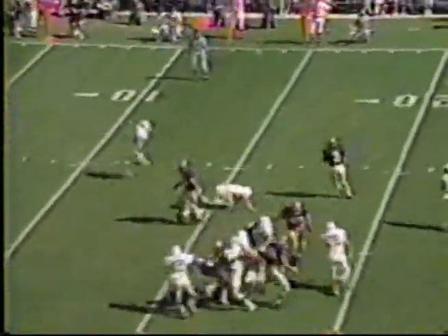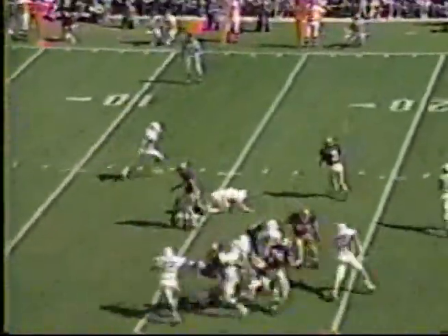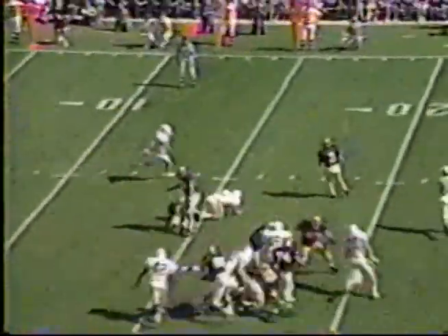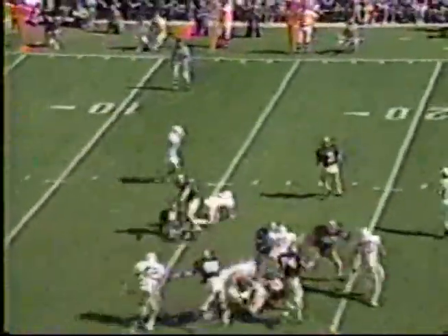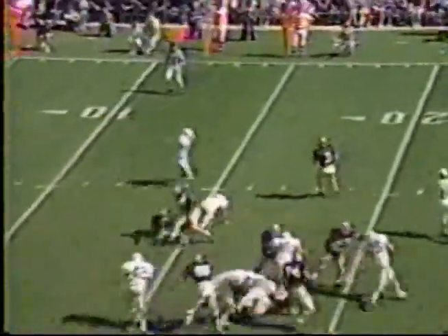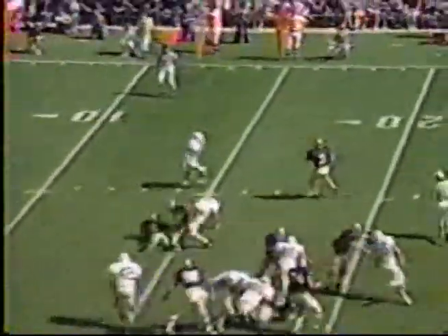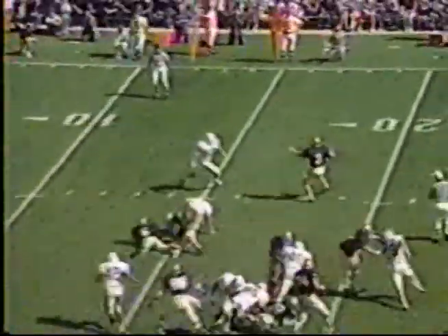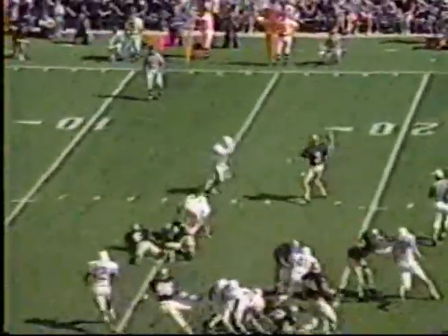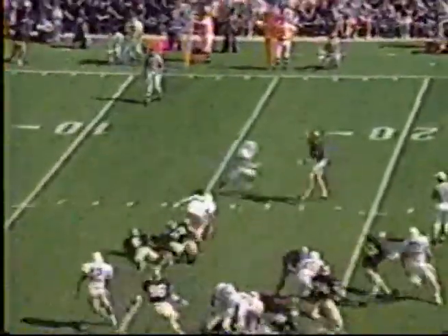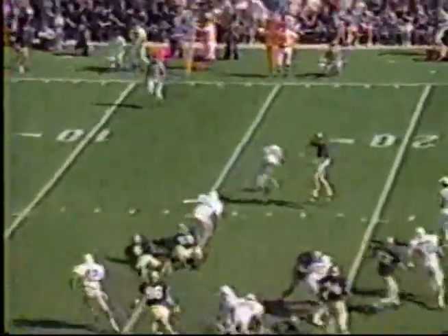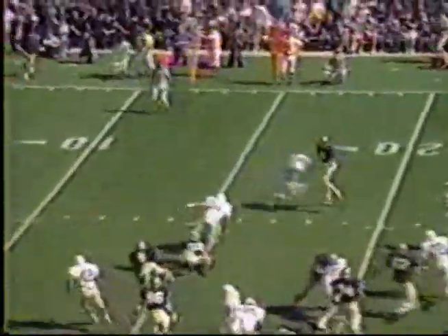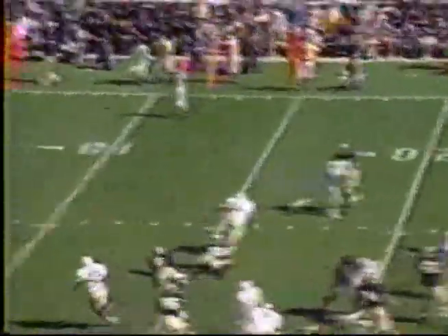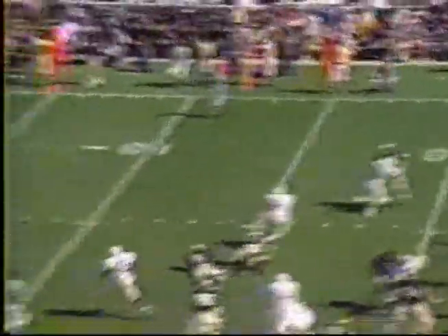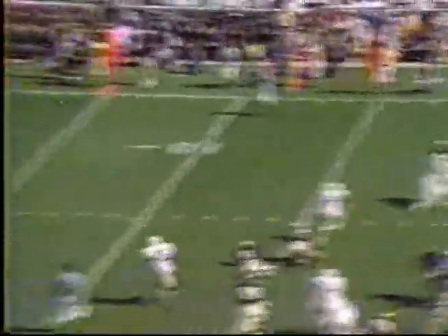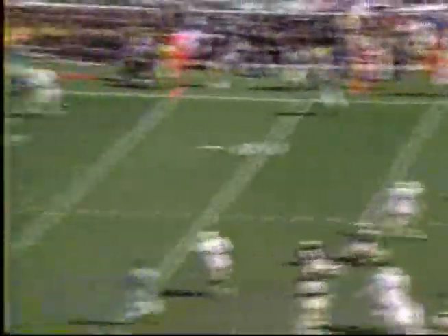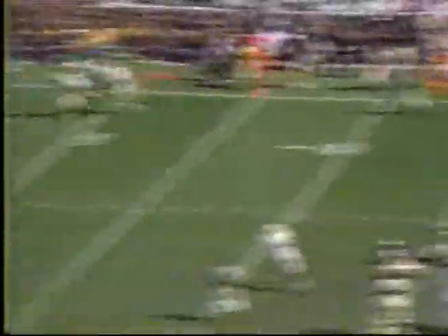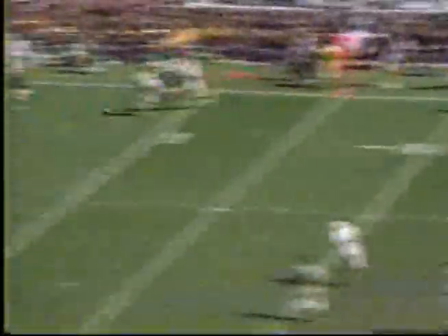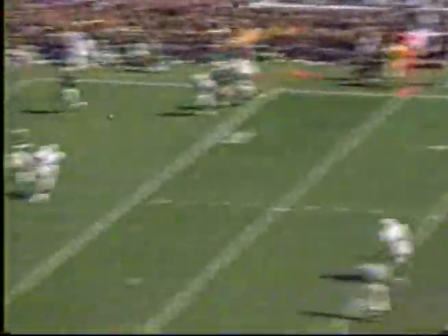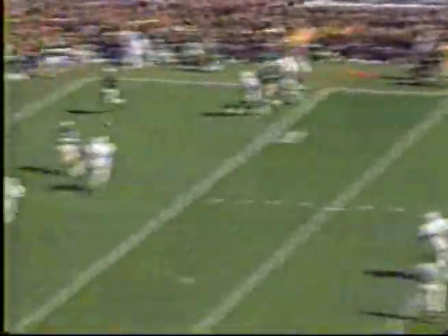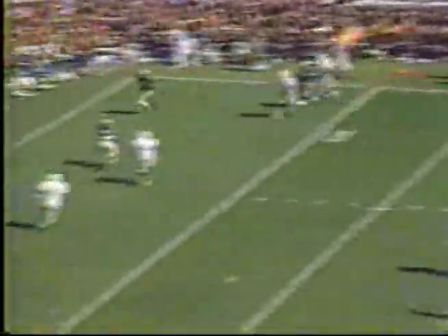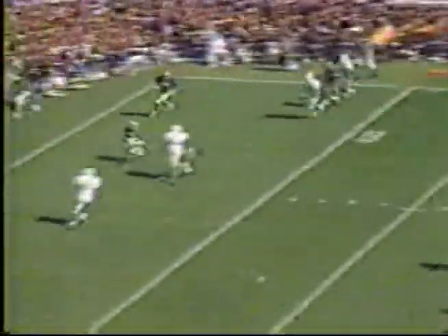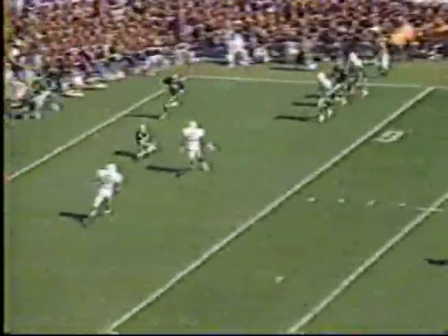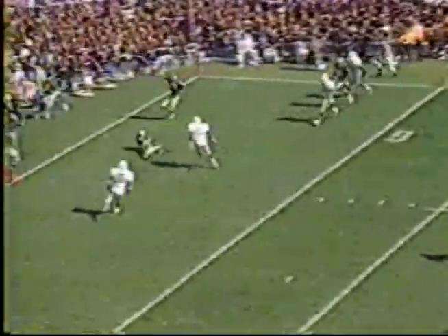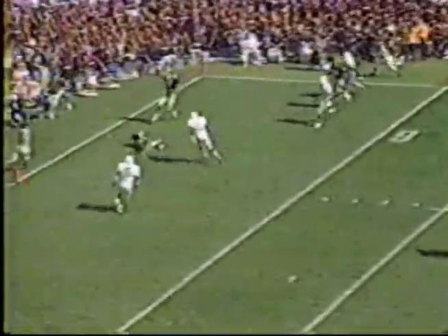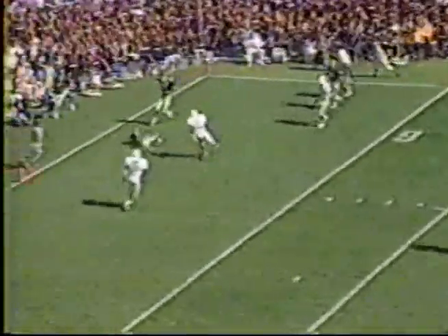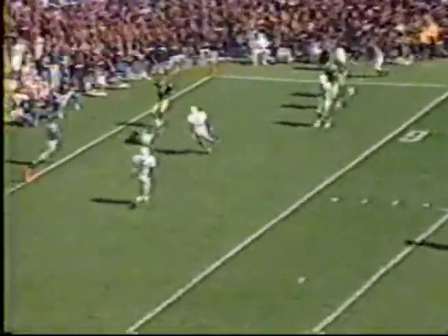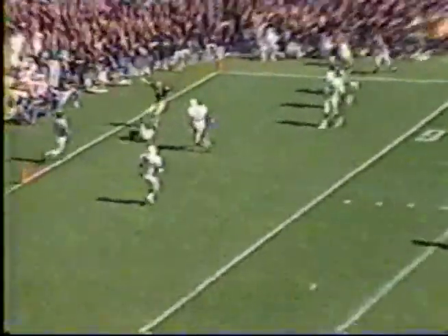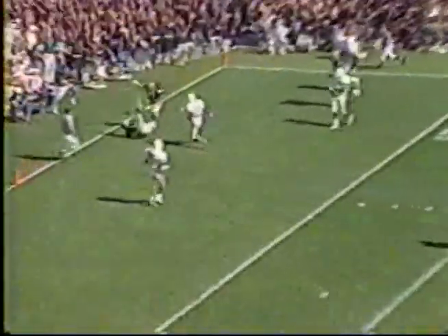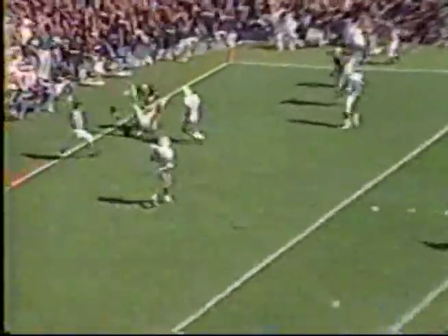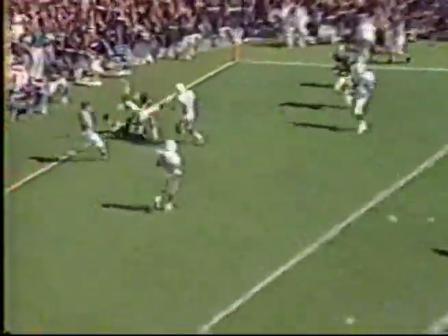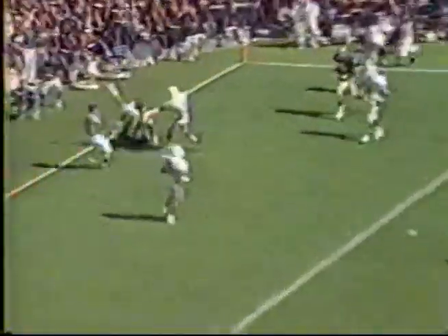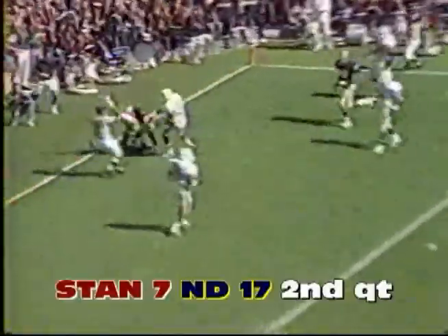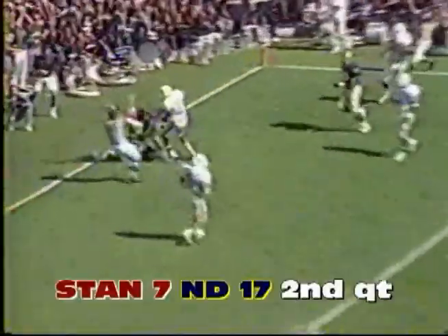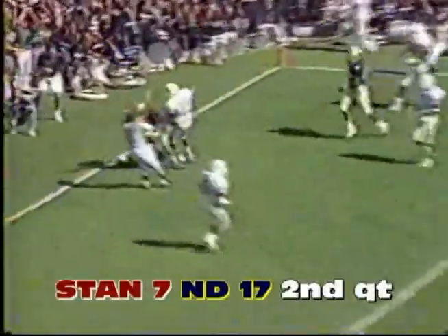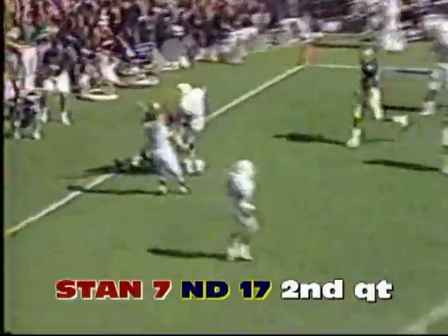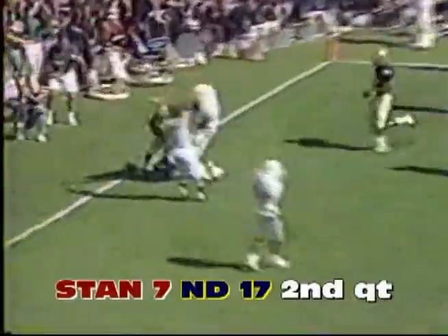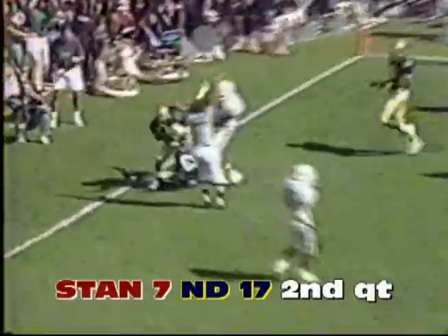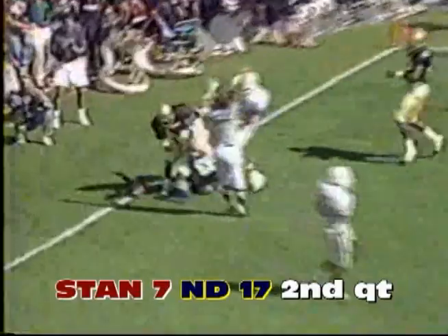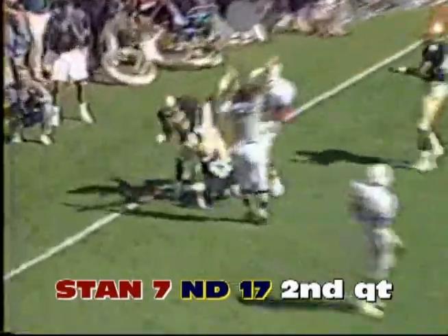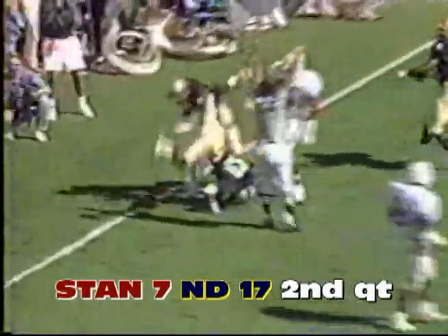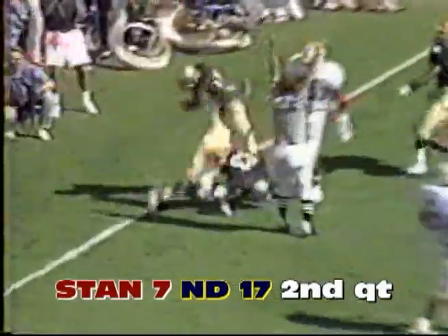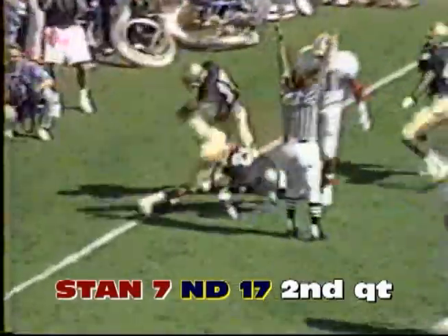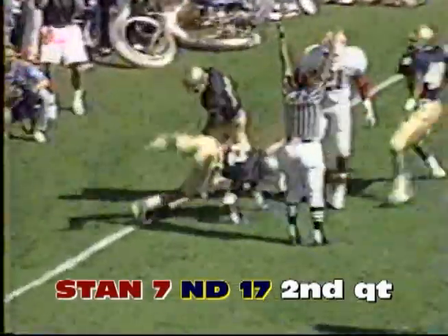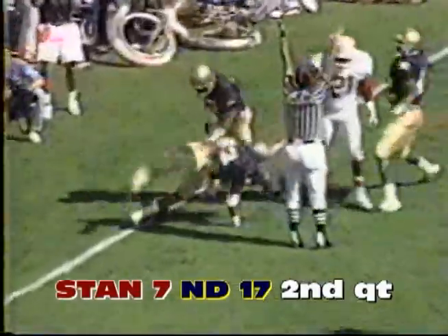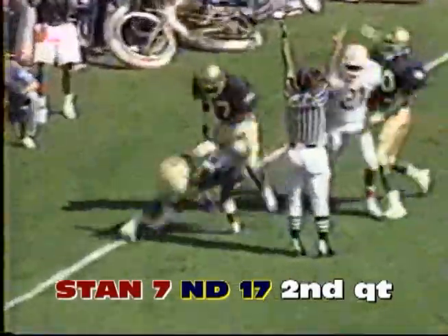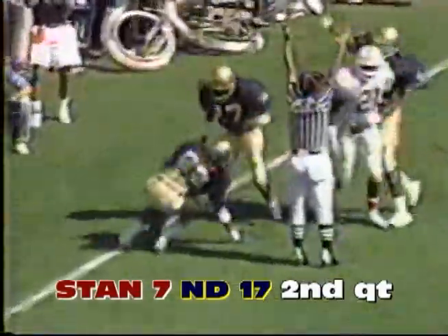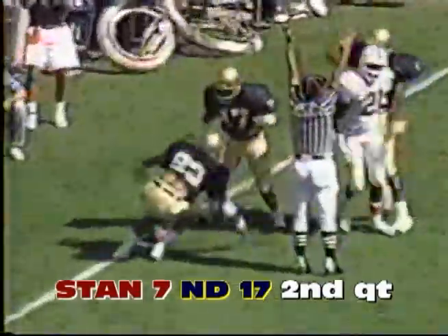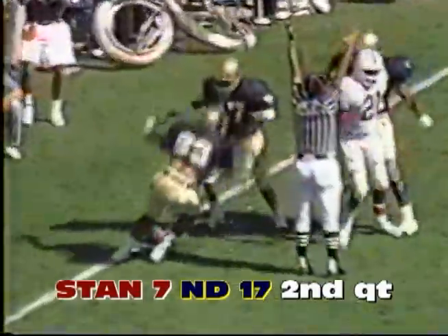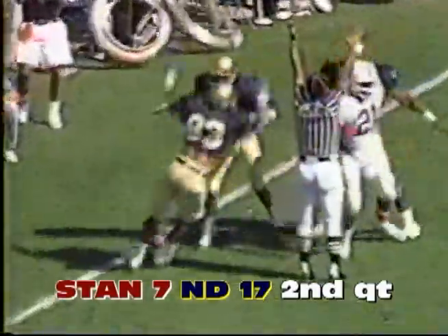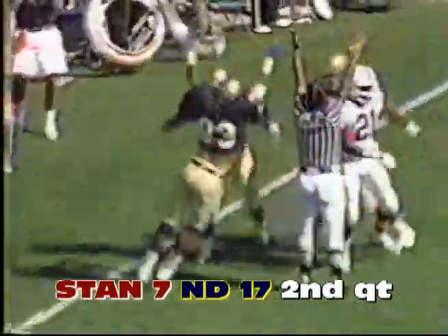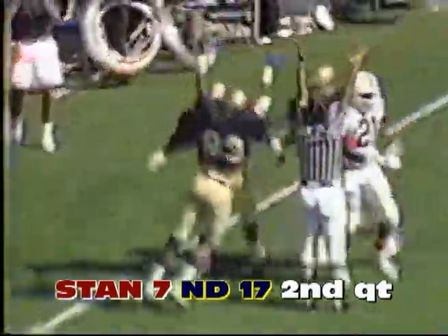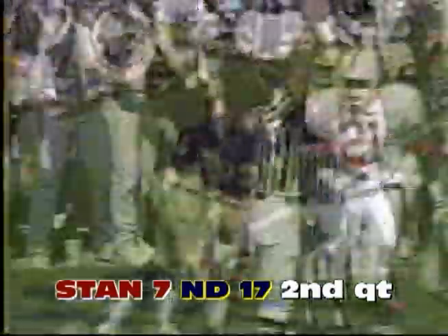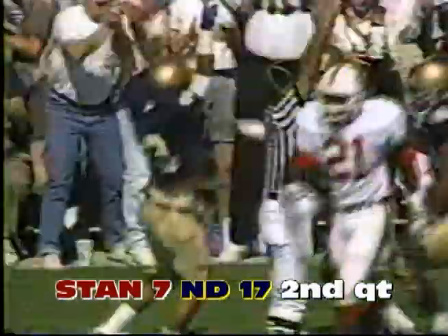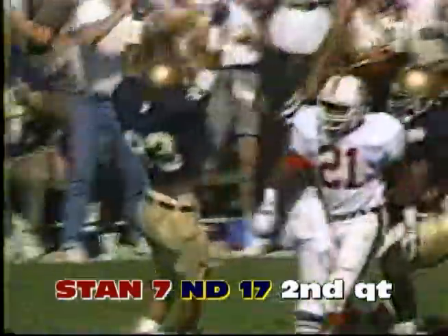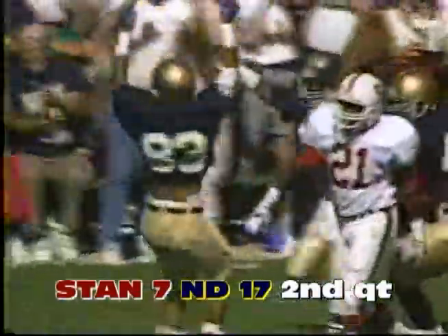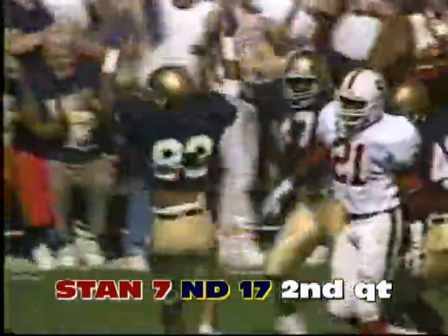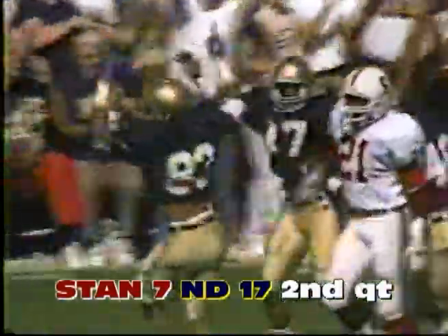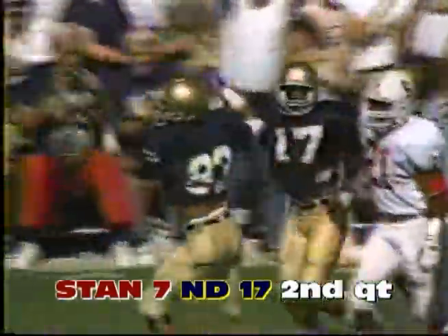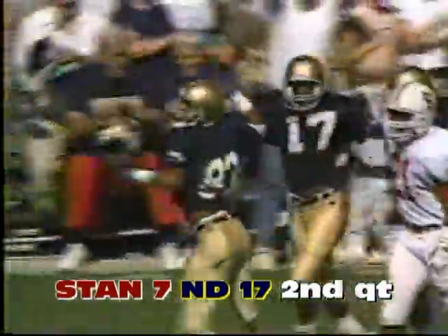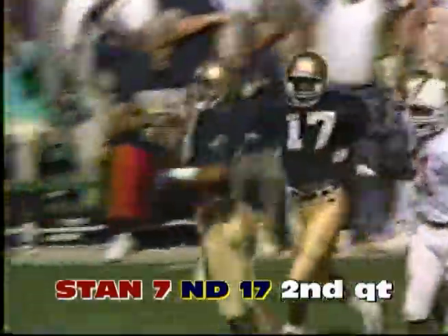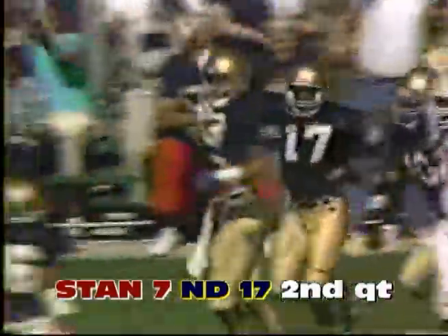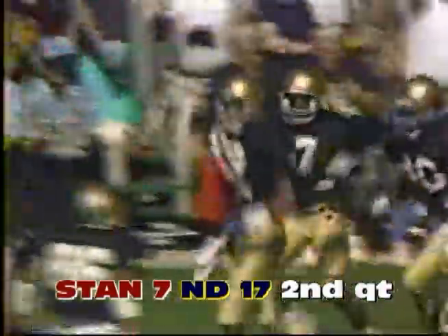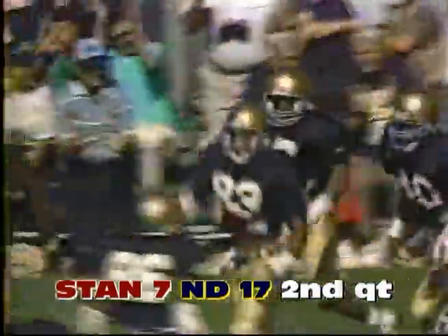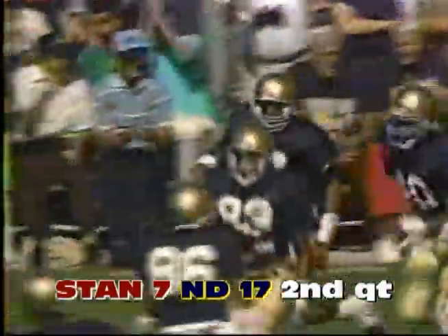Mike Culver for a great block there, and Meyer throws for a touchdown to Tony Smith.